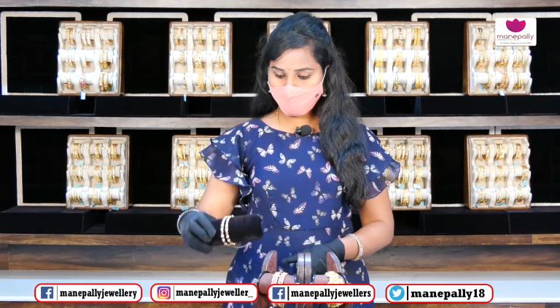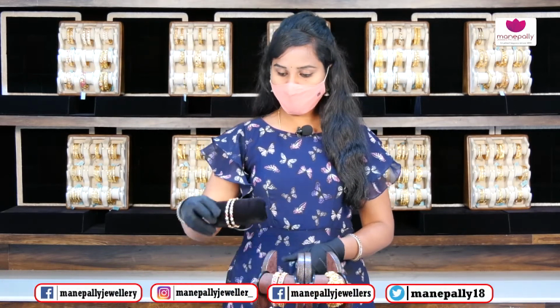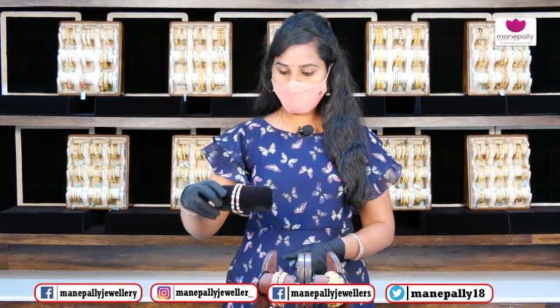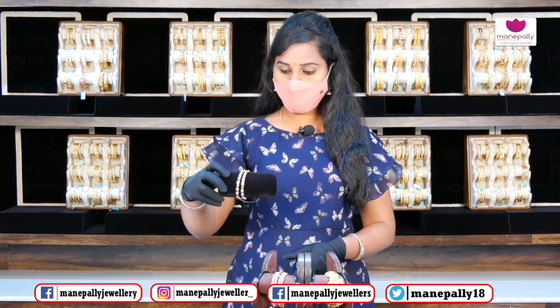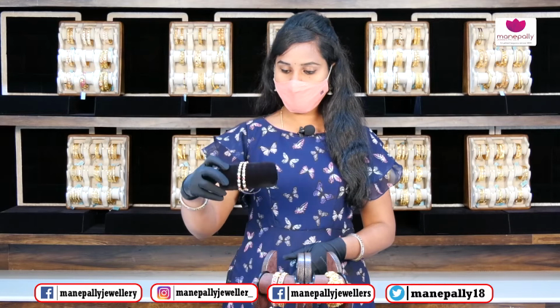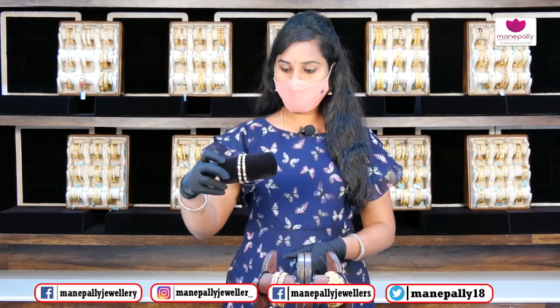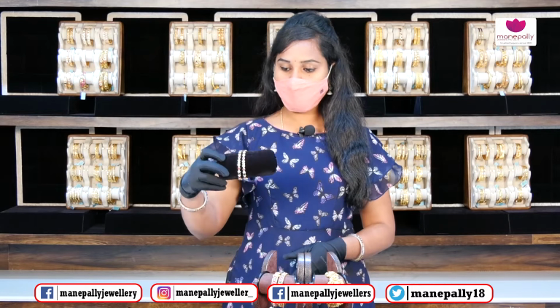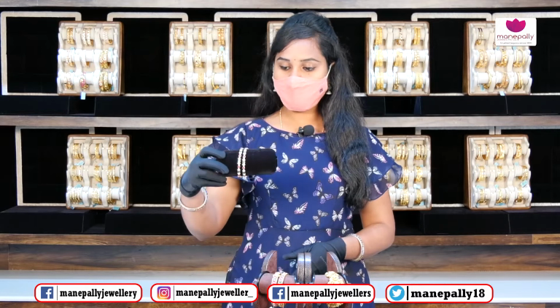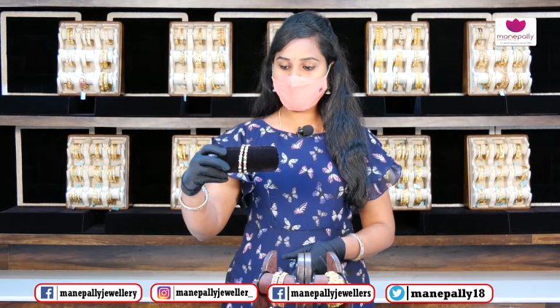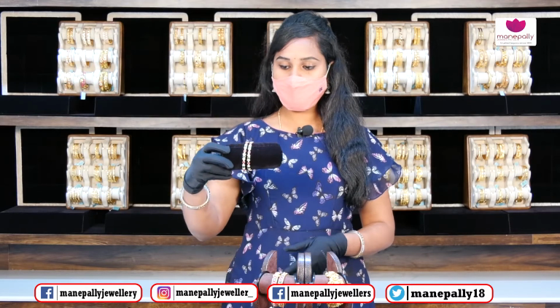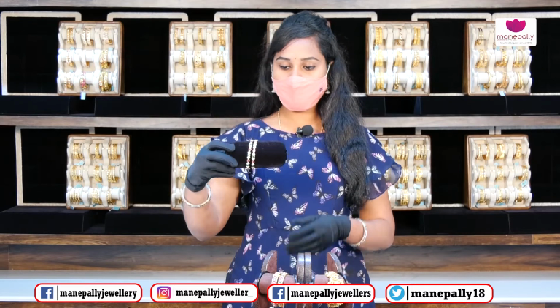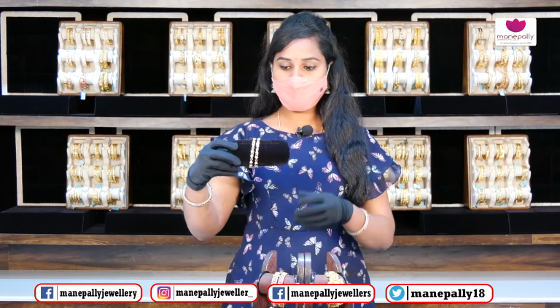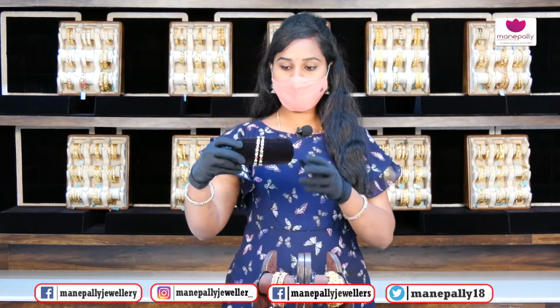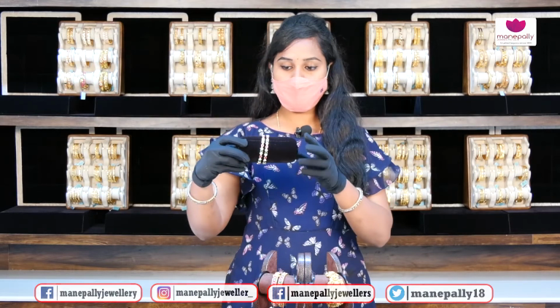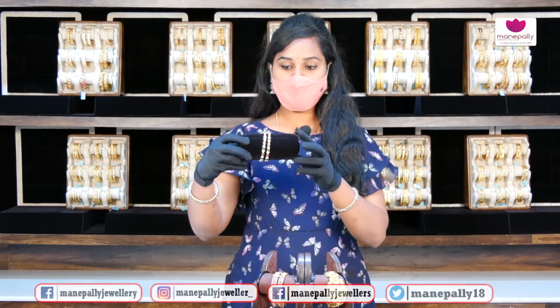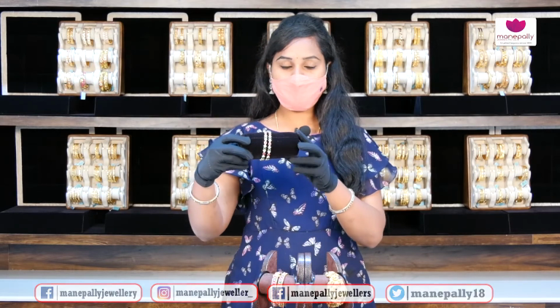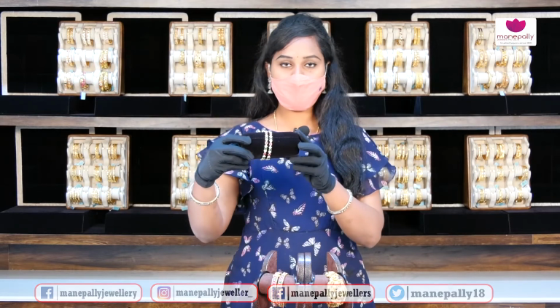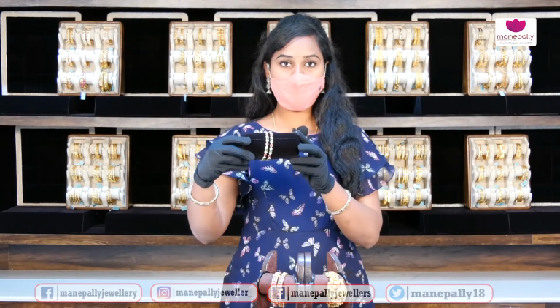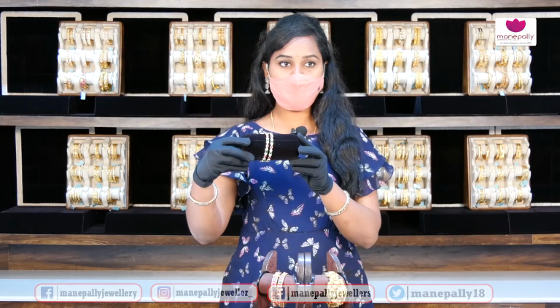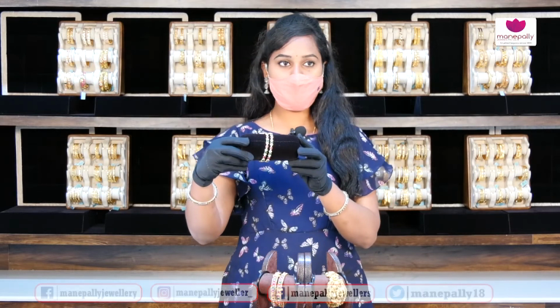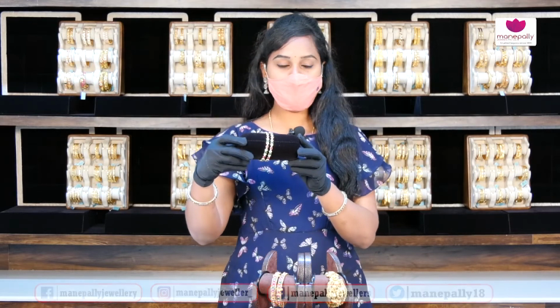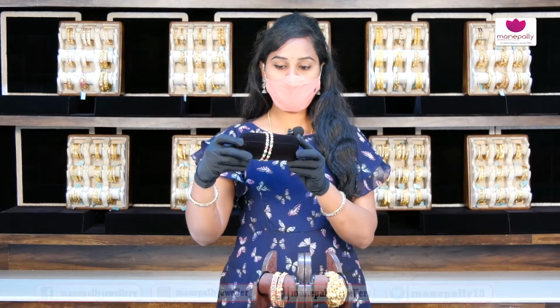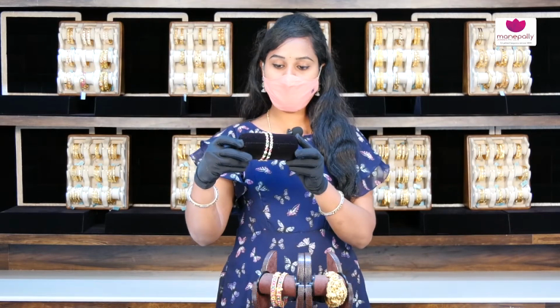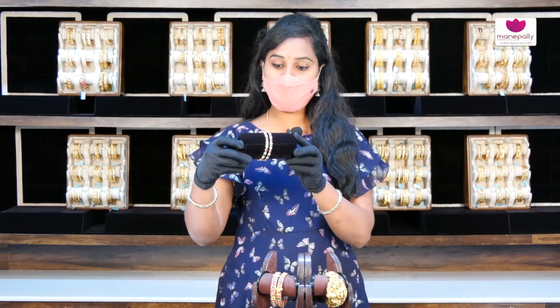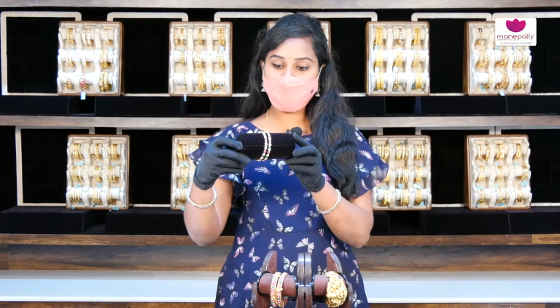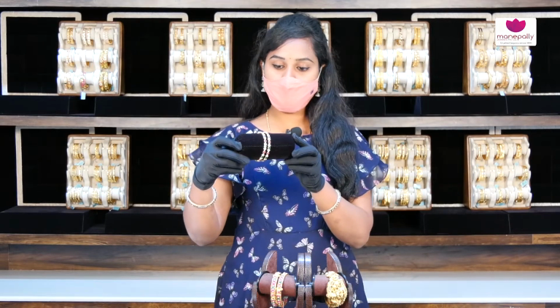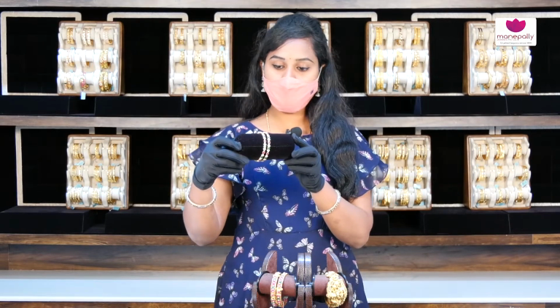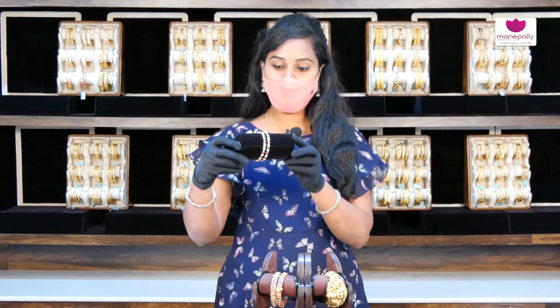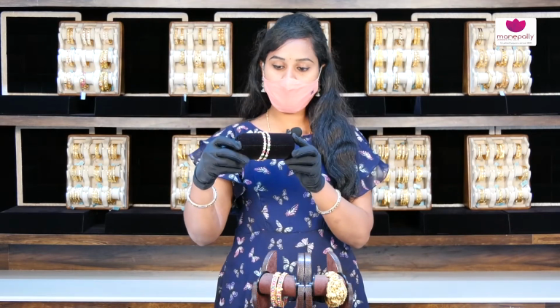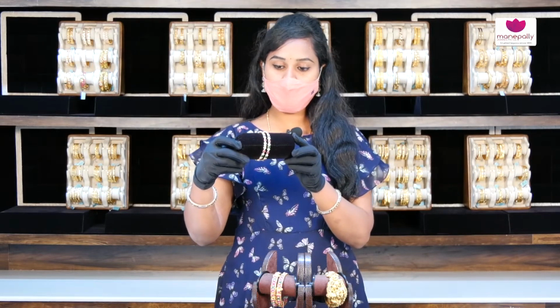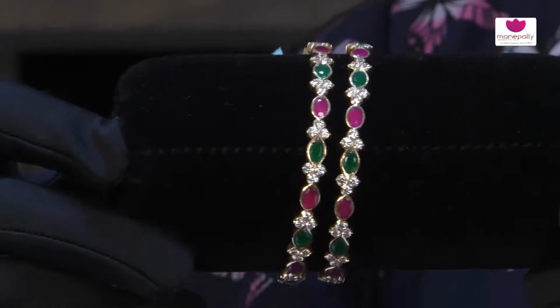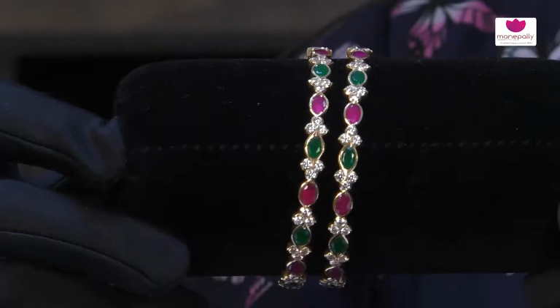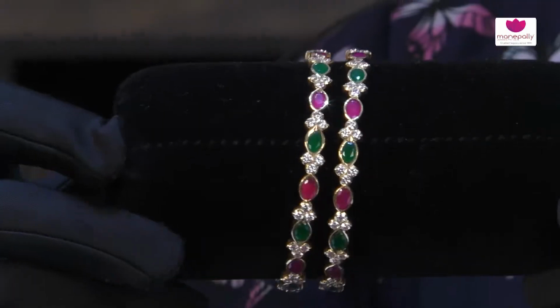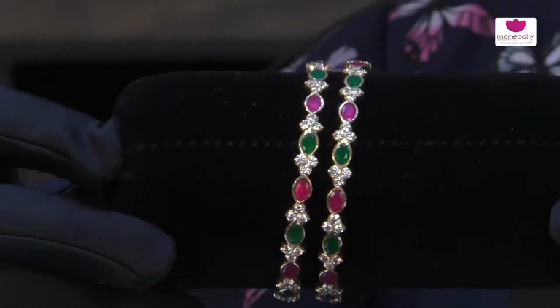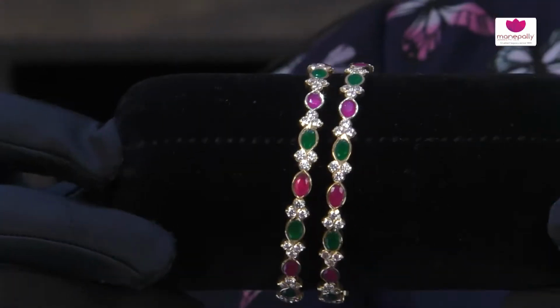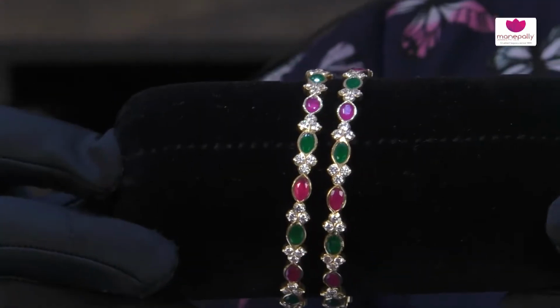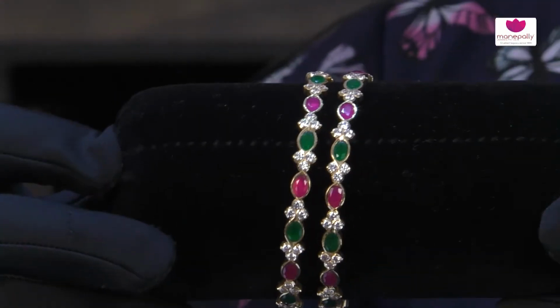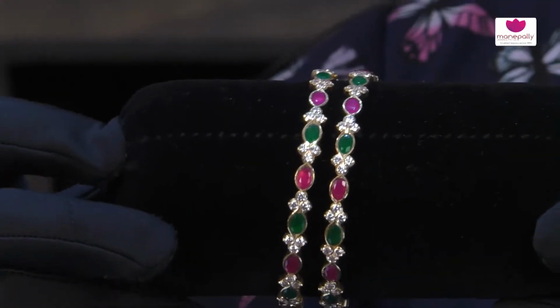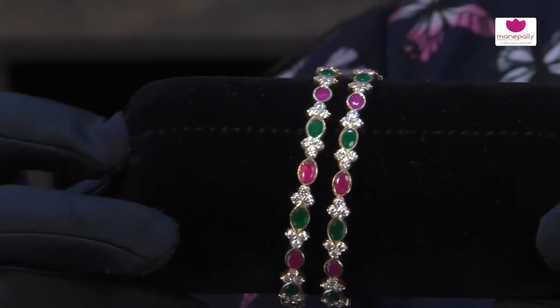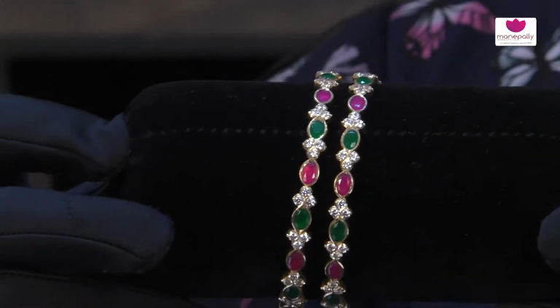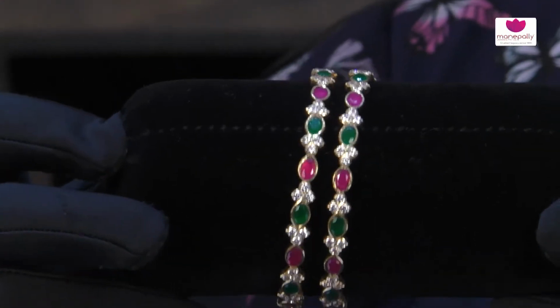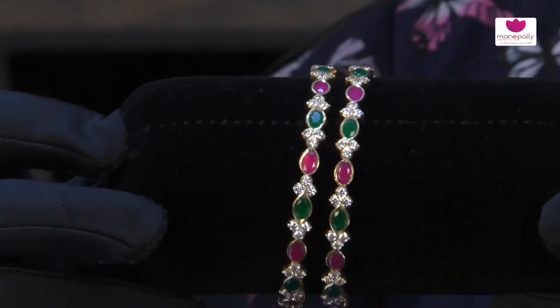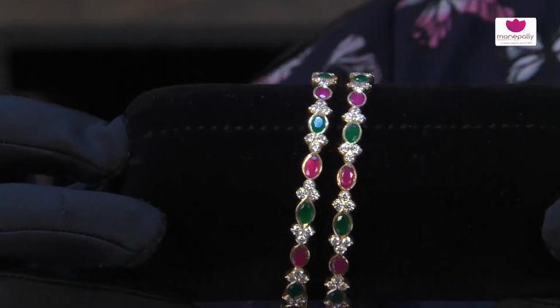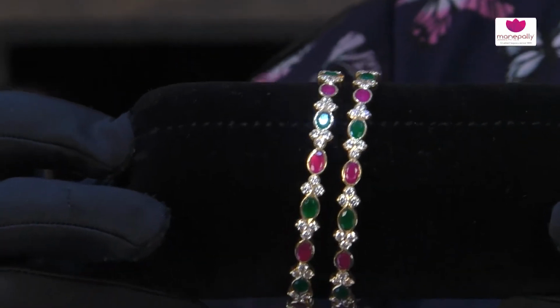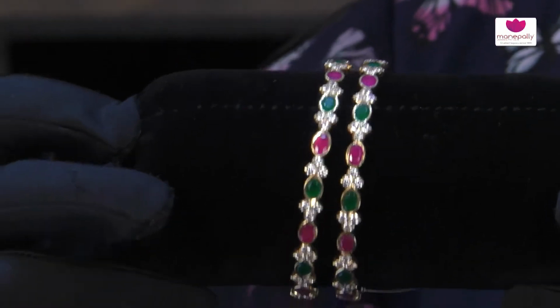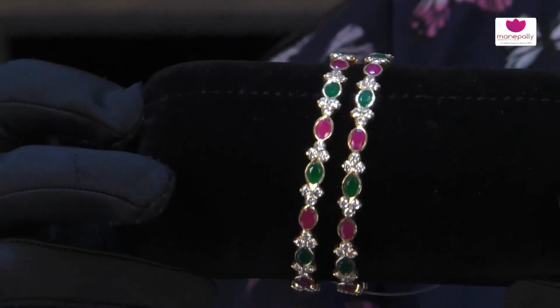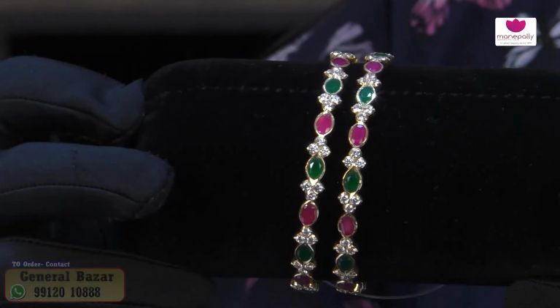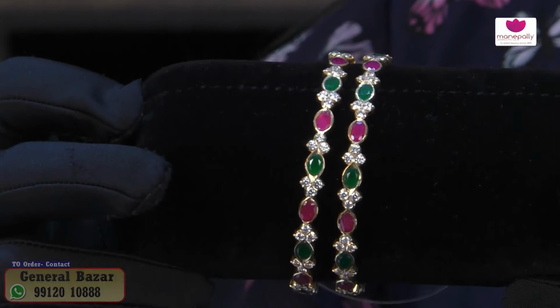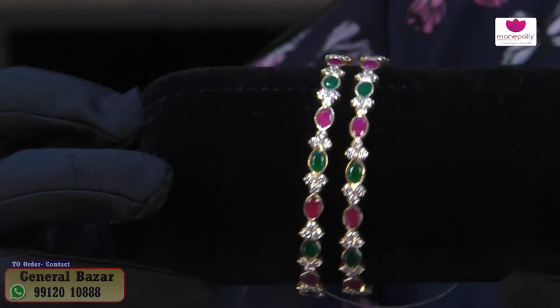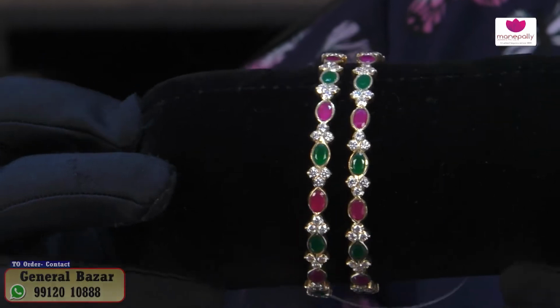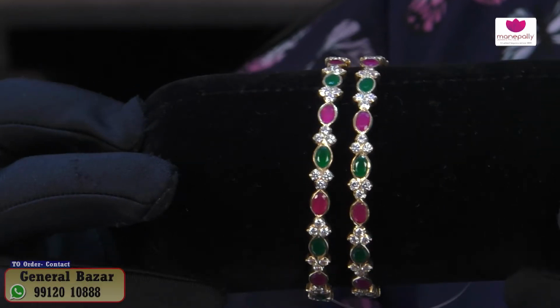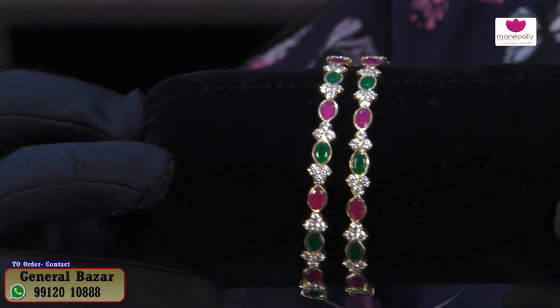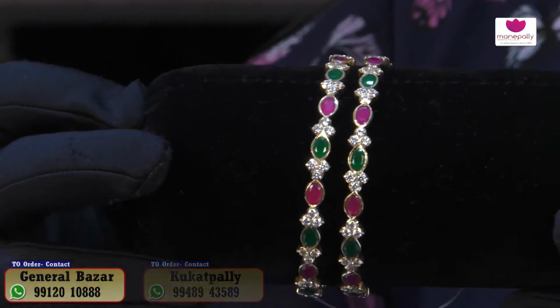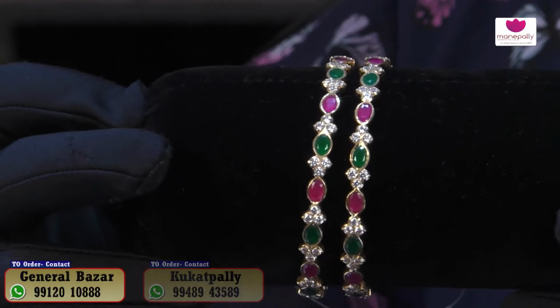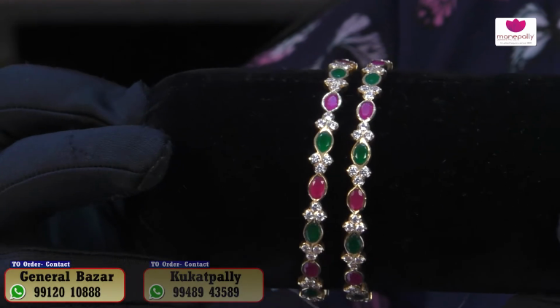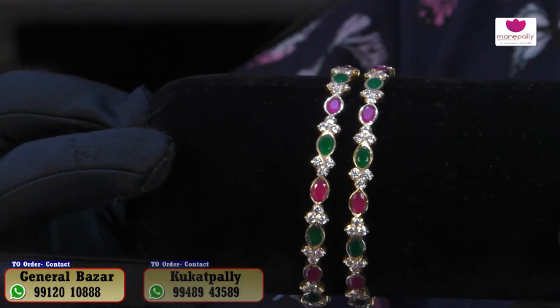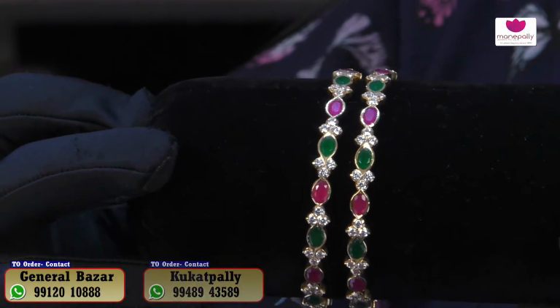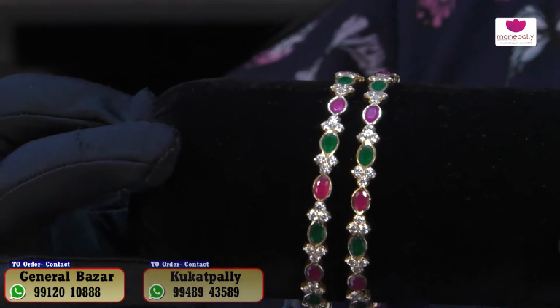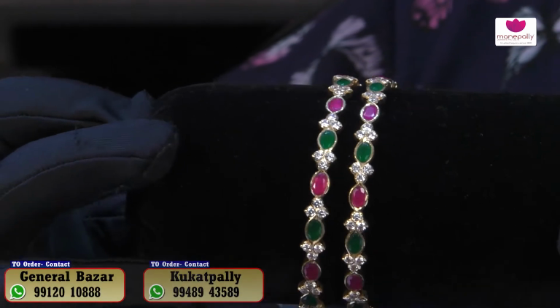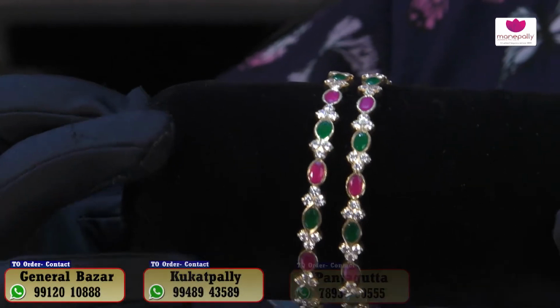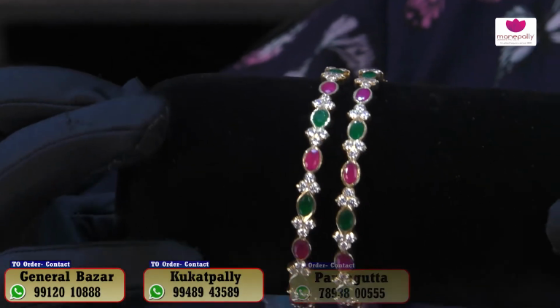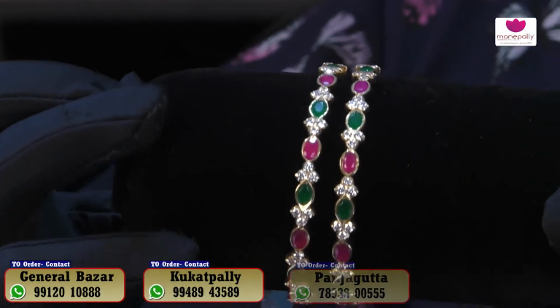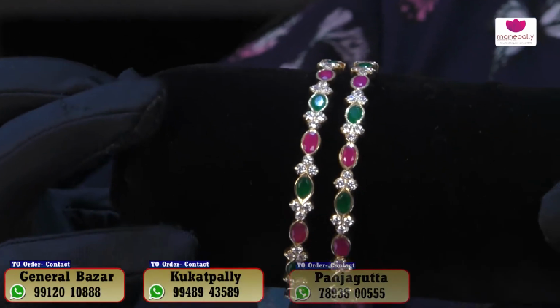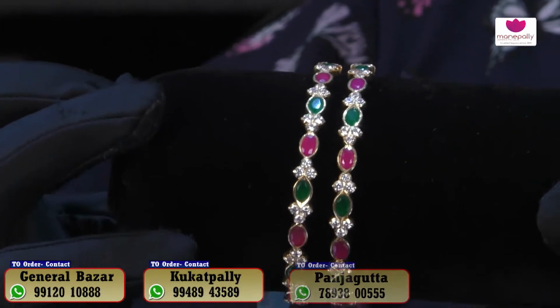The bangles are very beautiful and they are available in our collection.